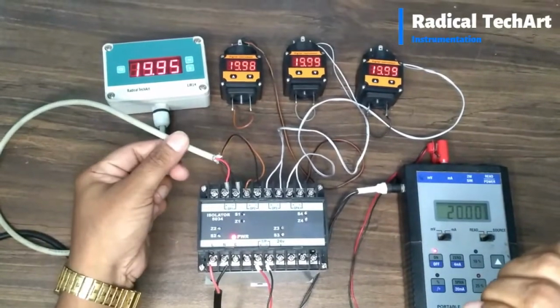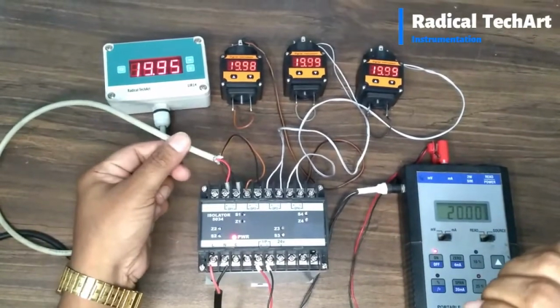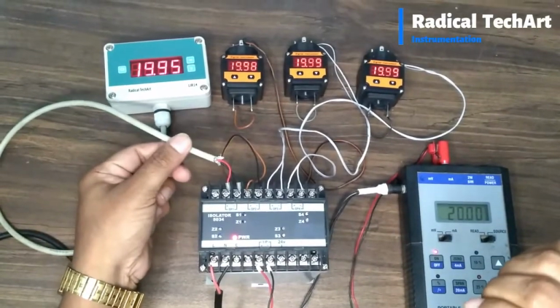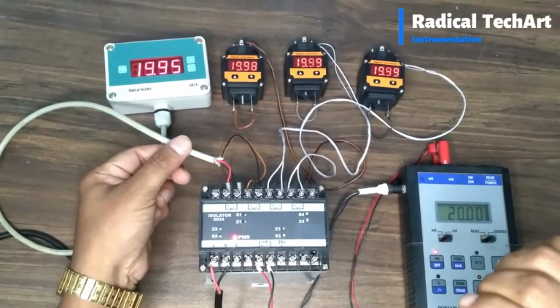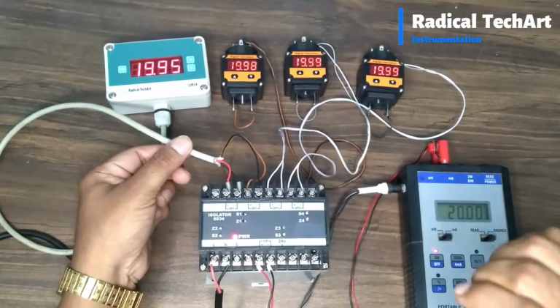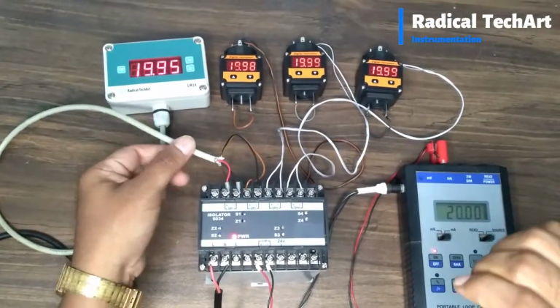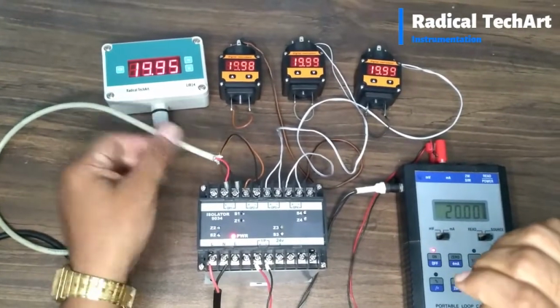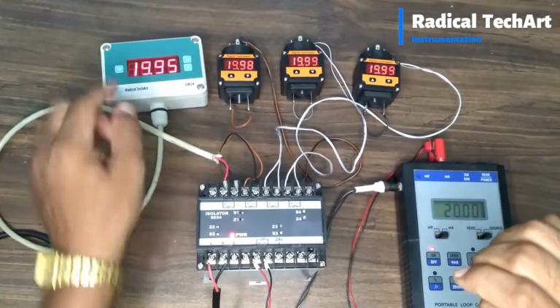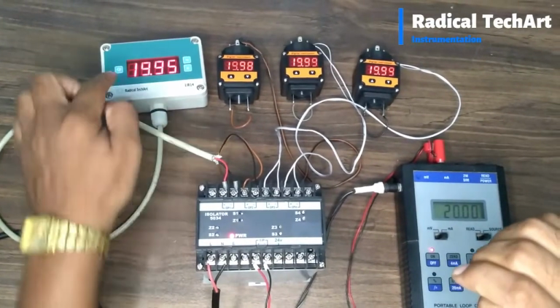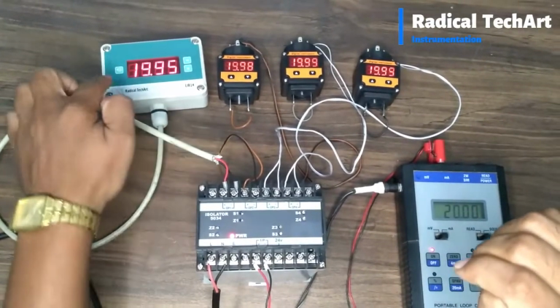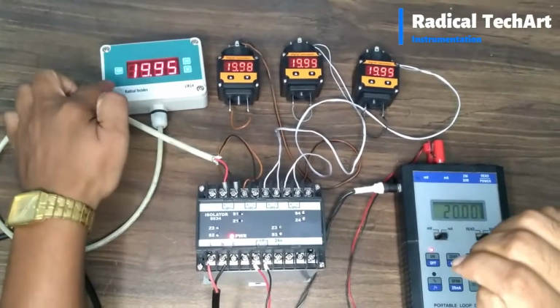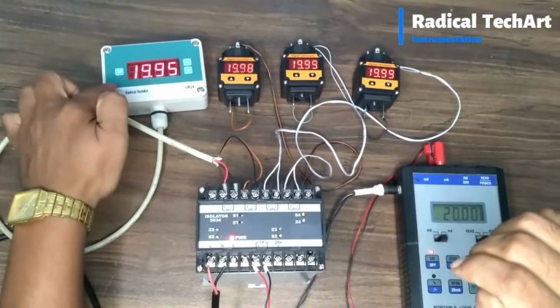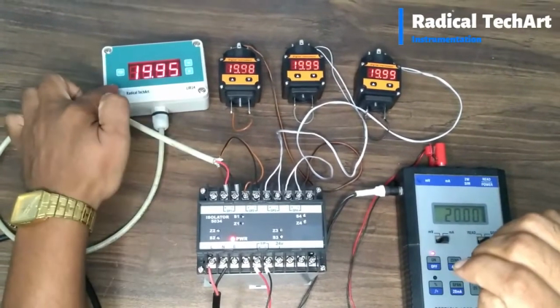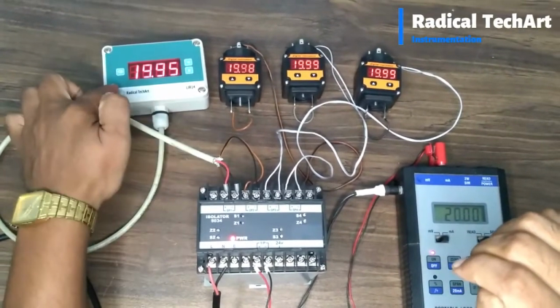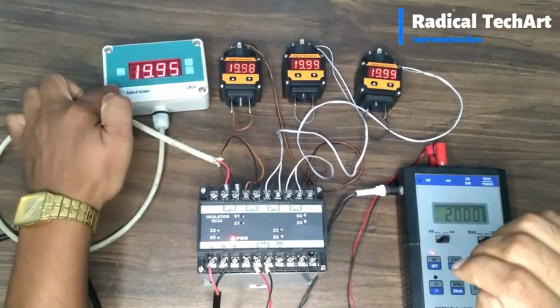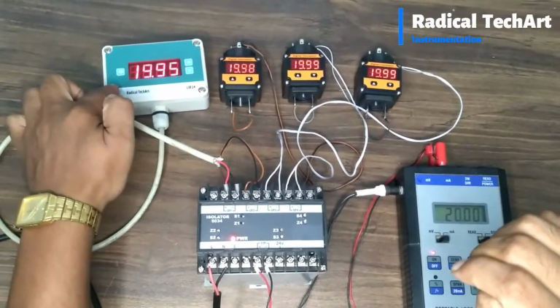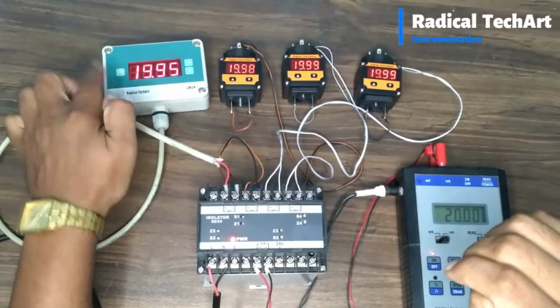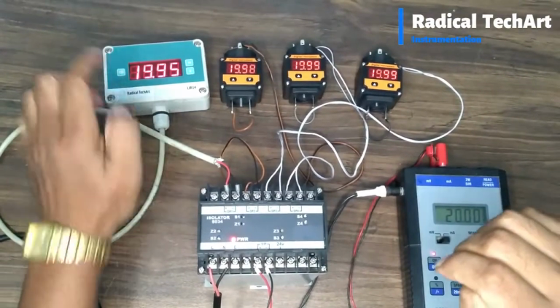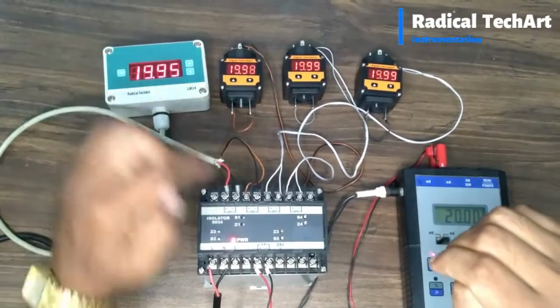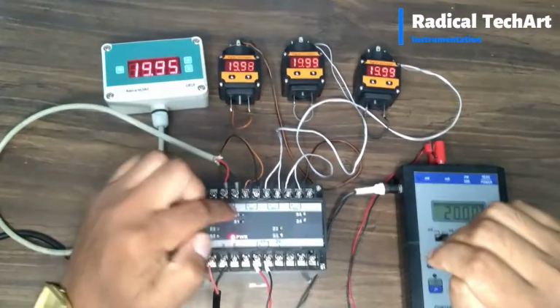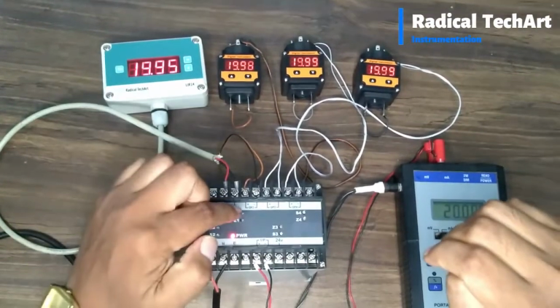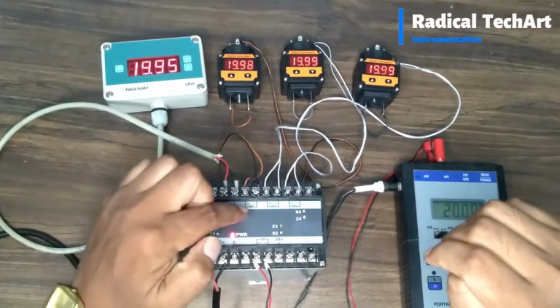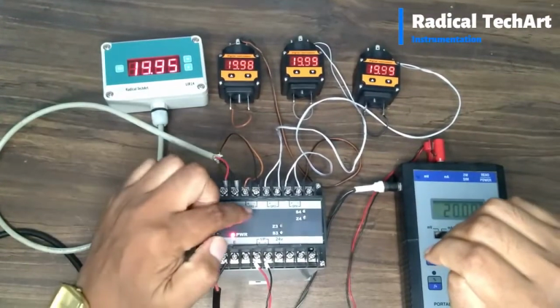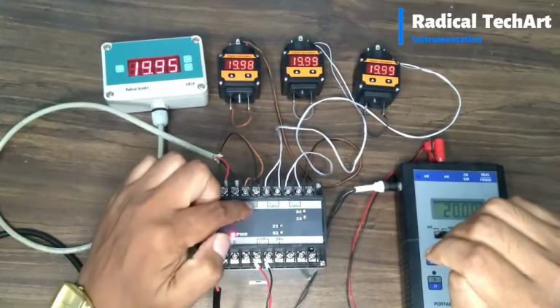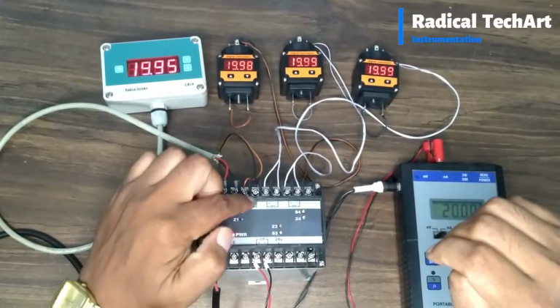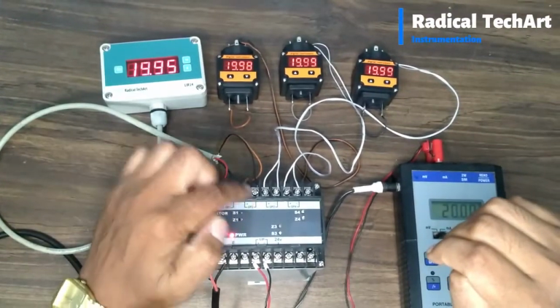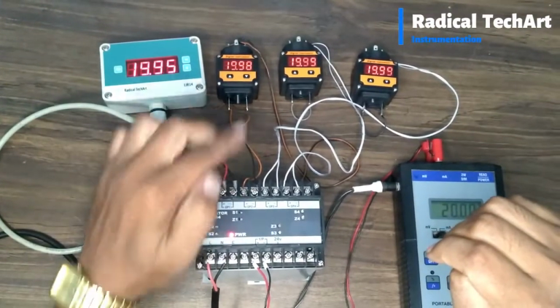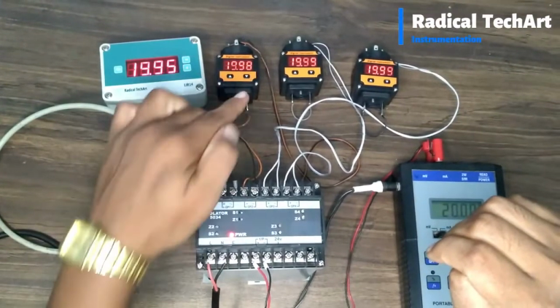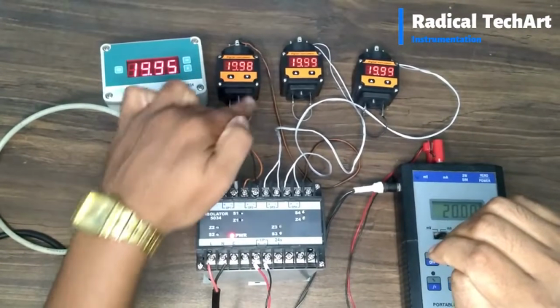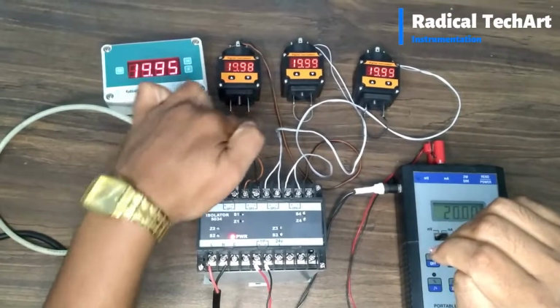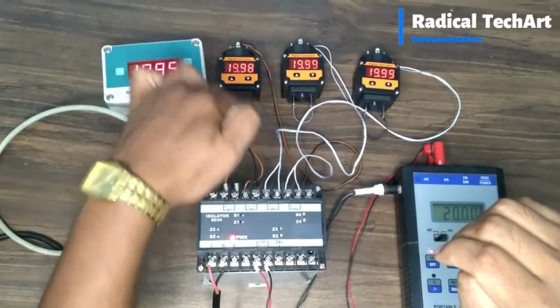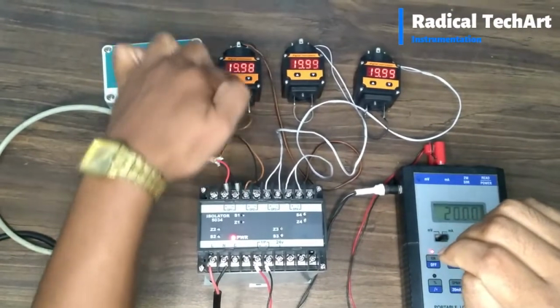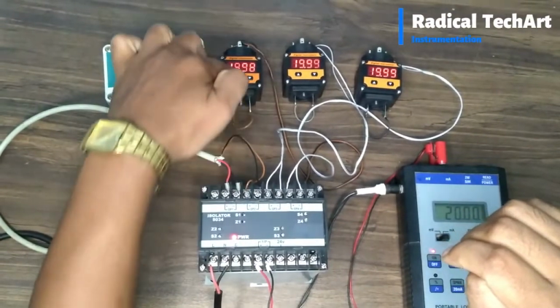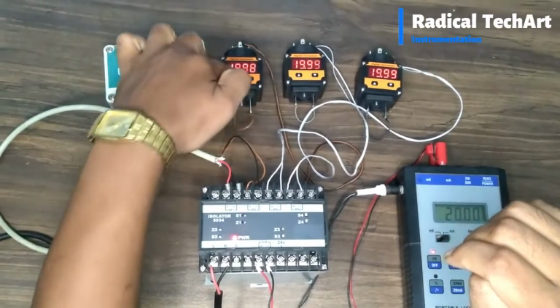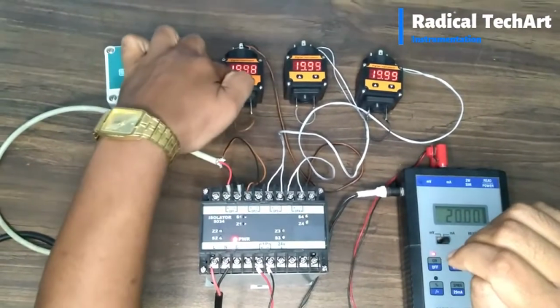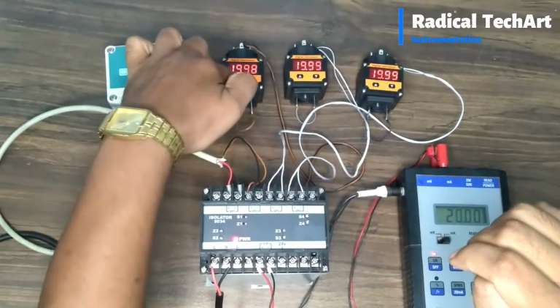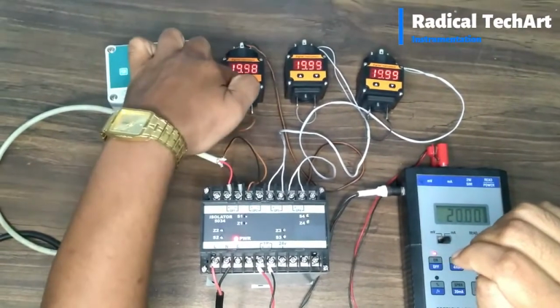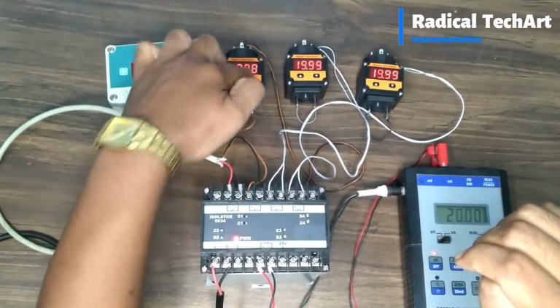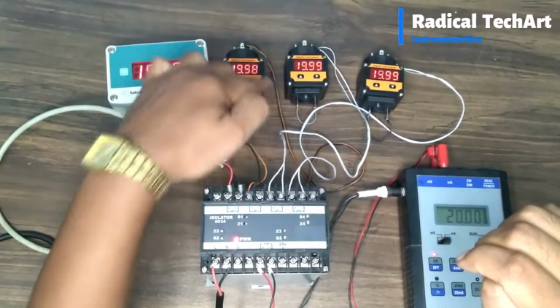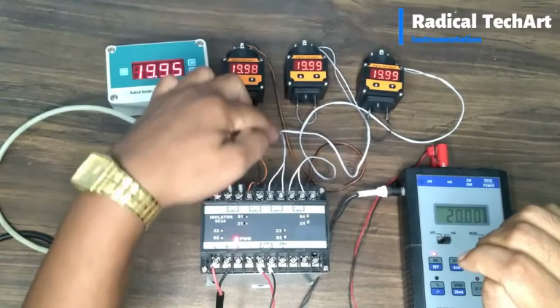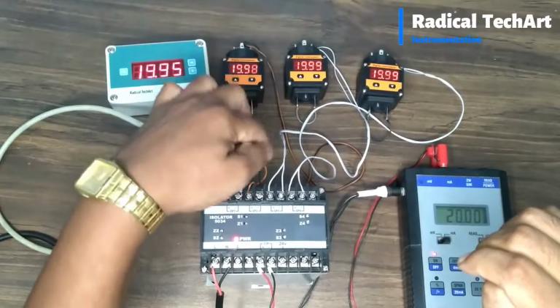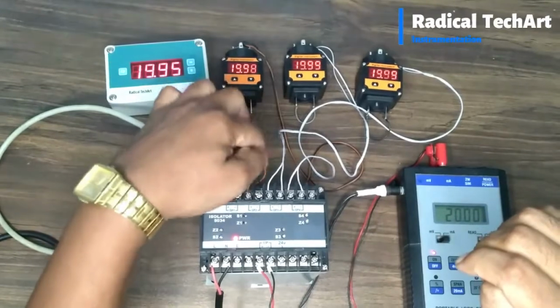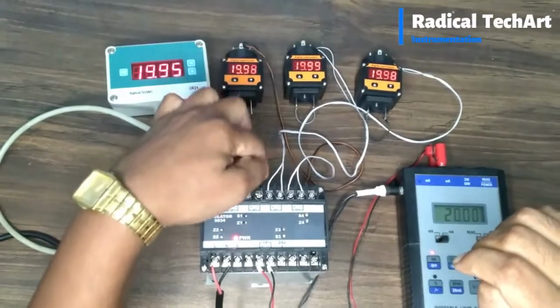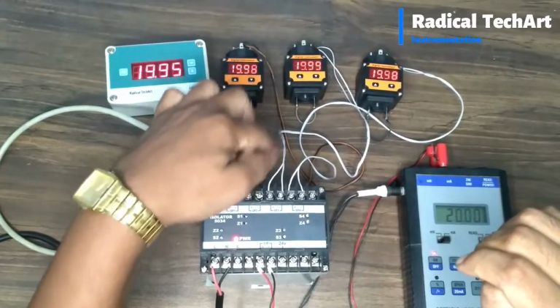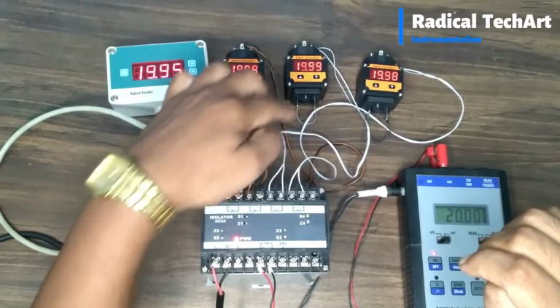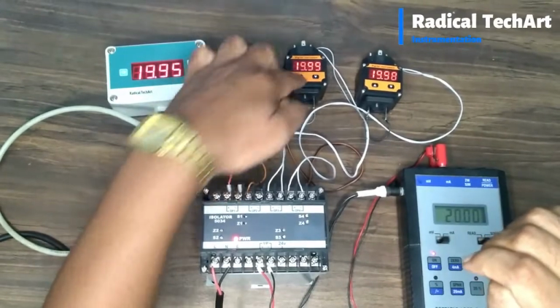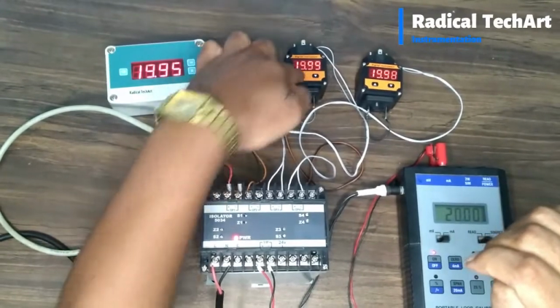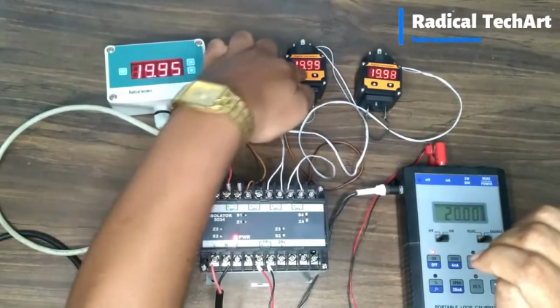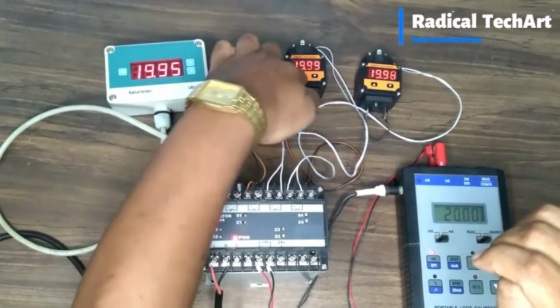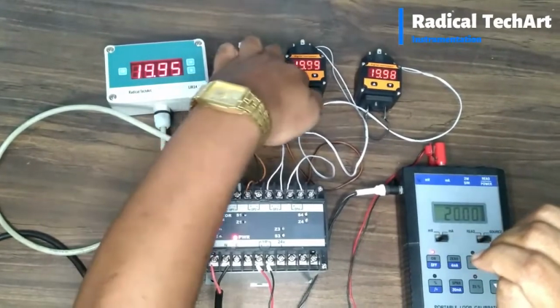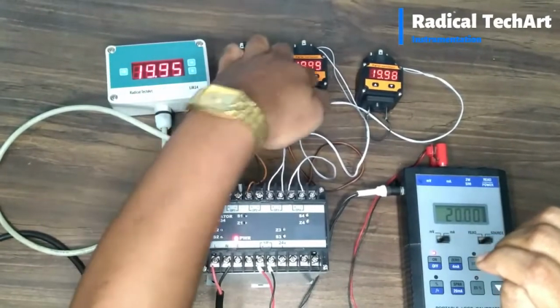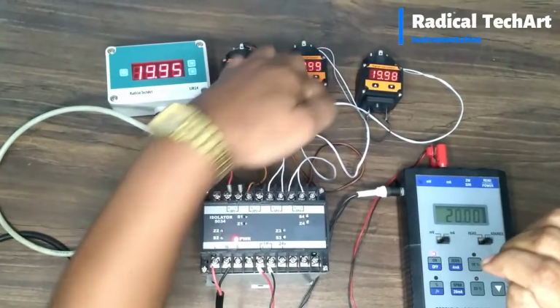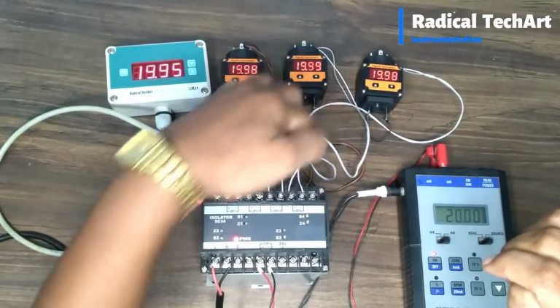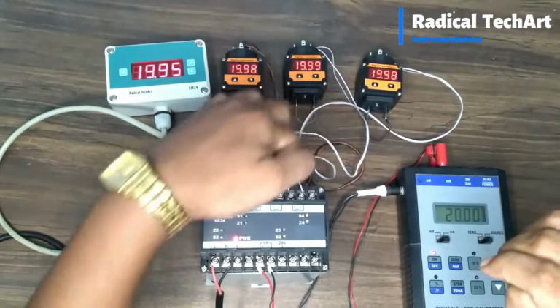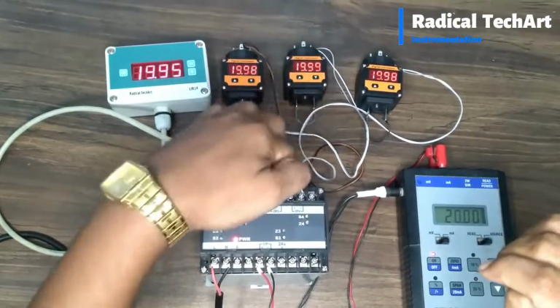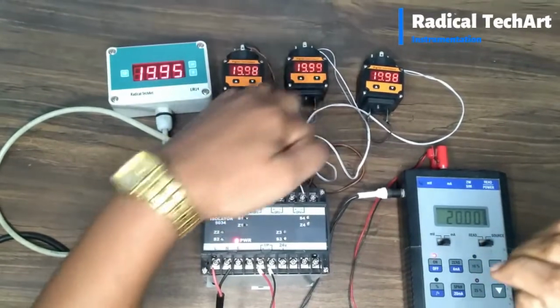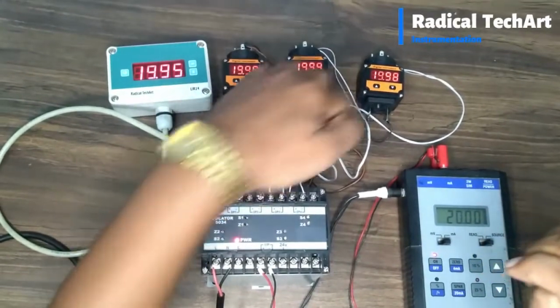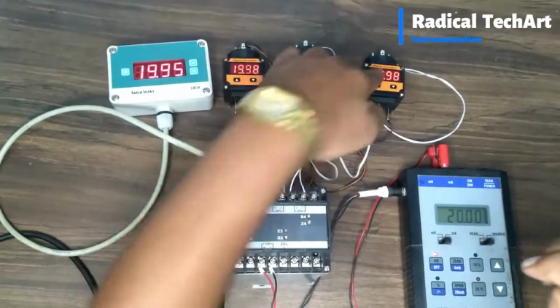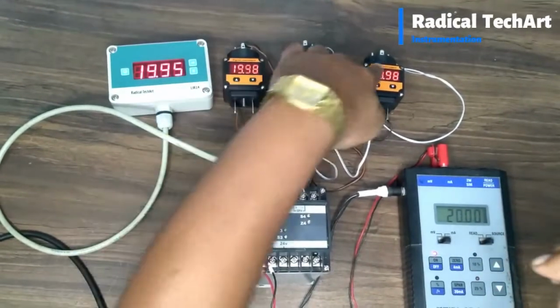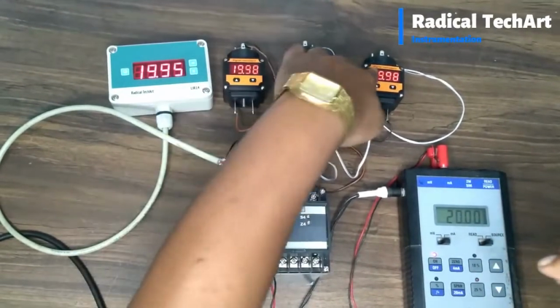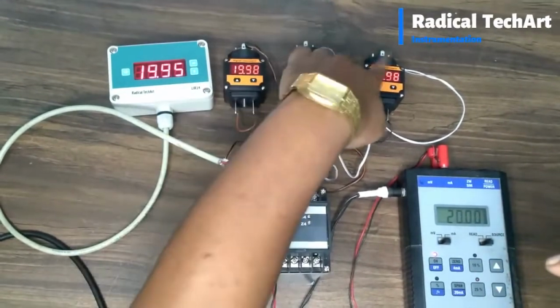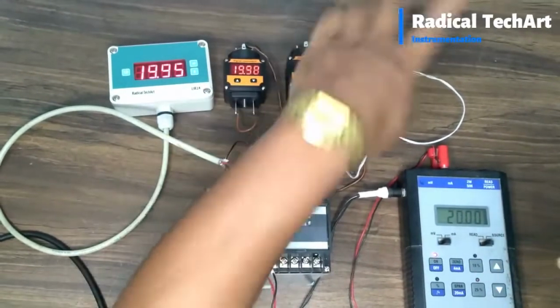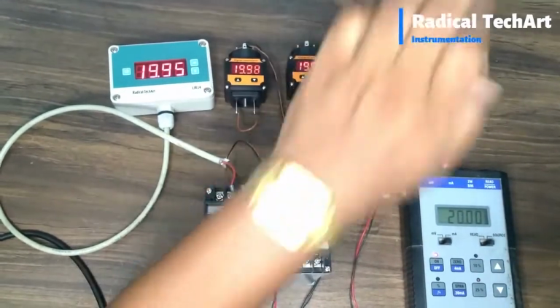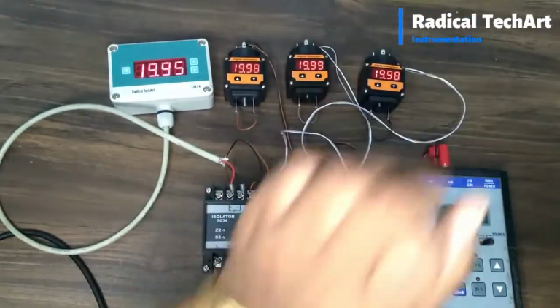Here you can see we can receive 4 different isolated outputs from the input, which you can see on the display.